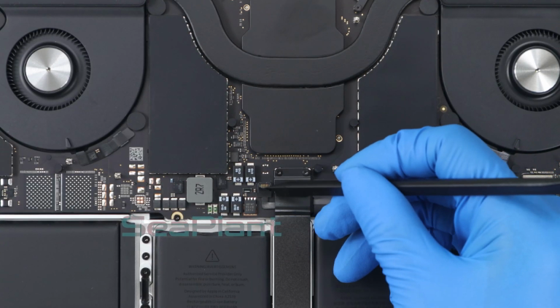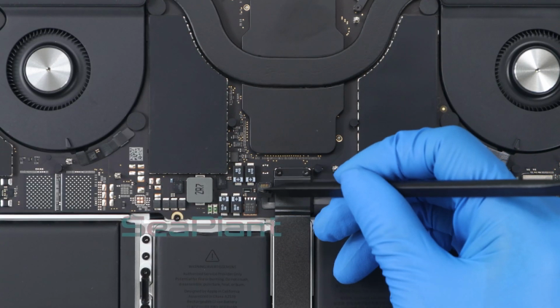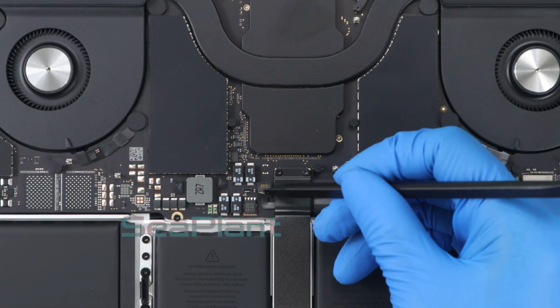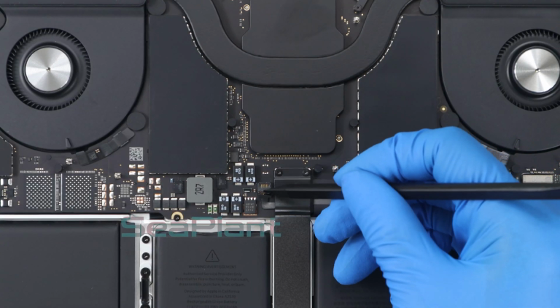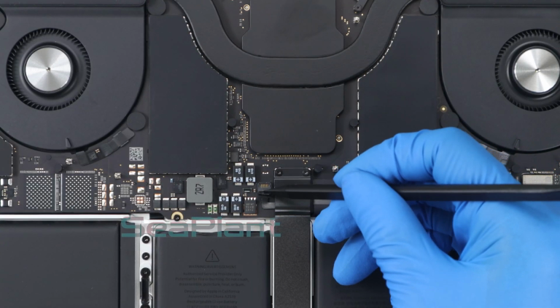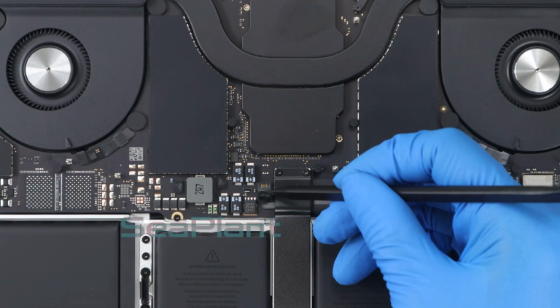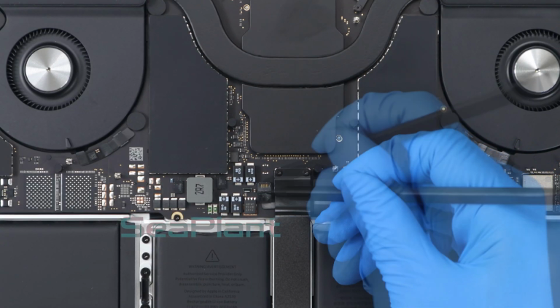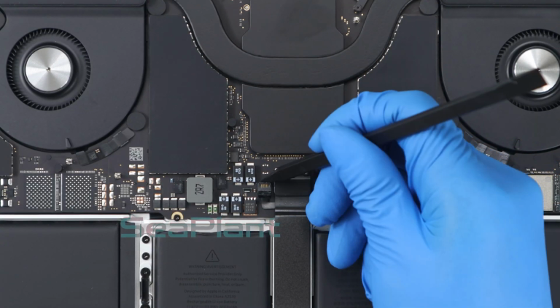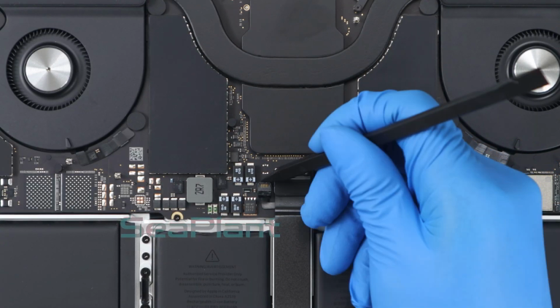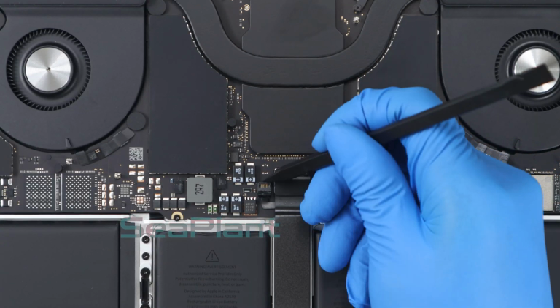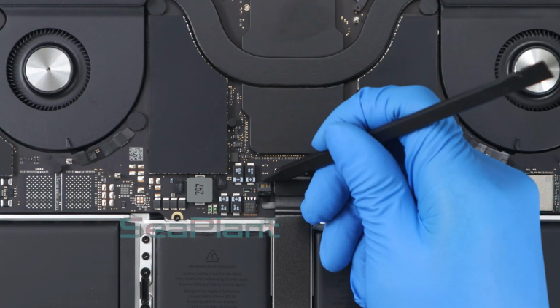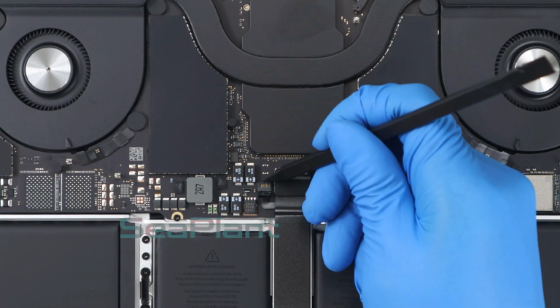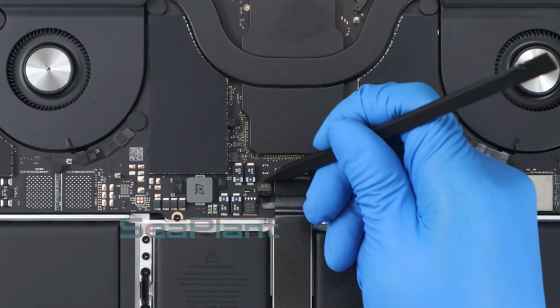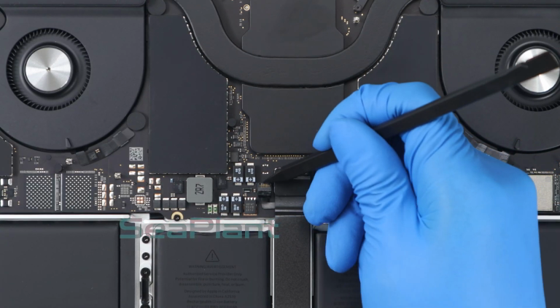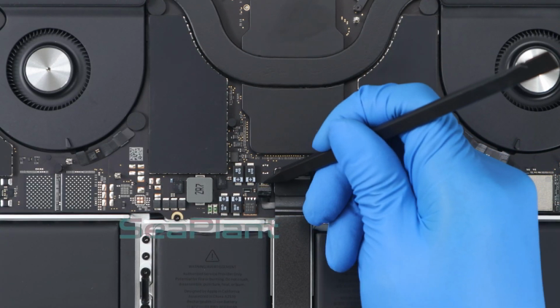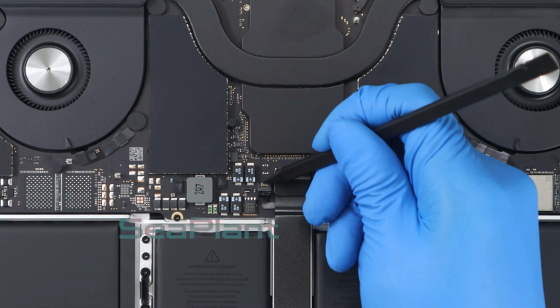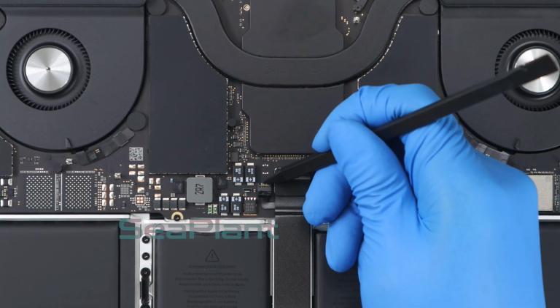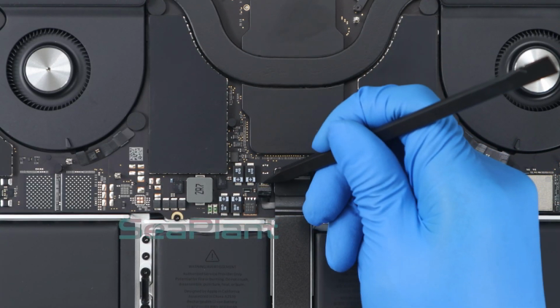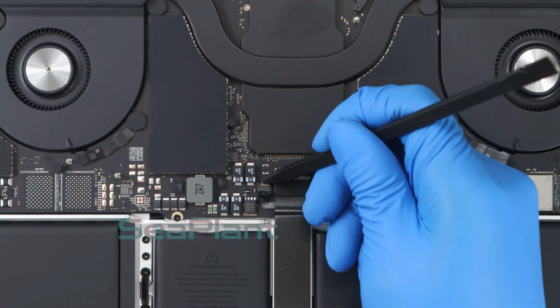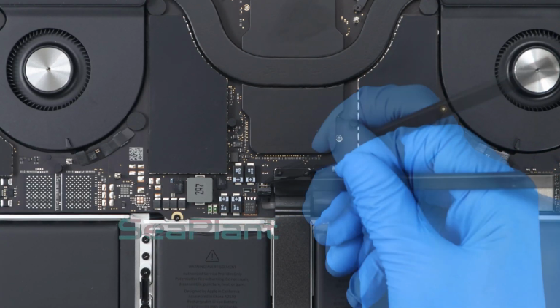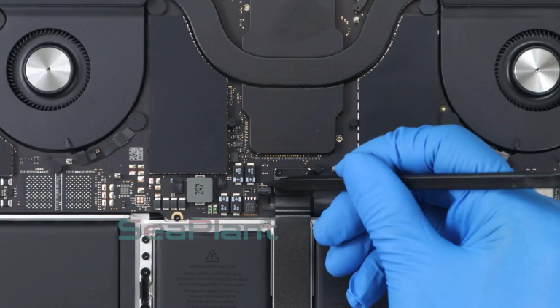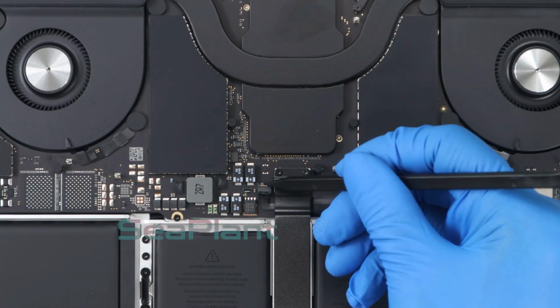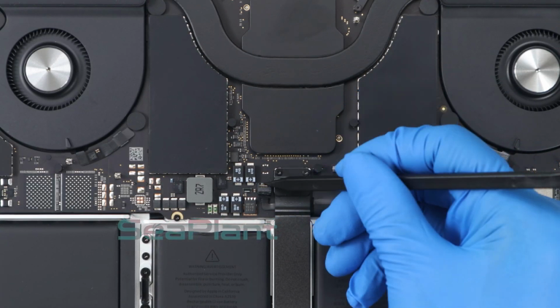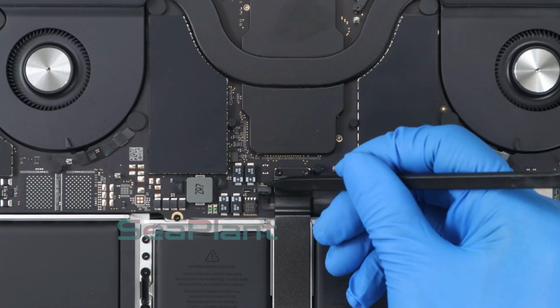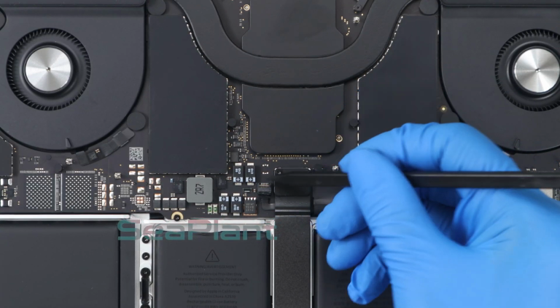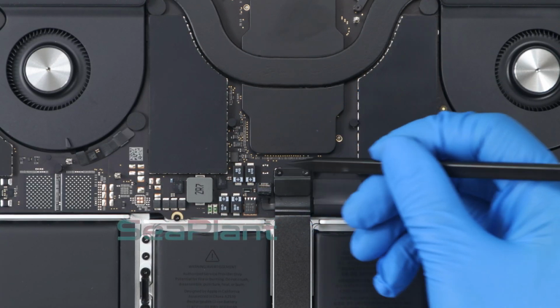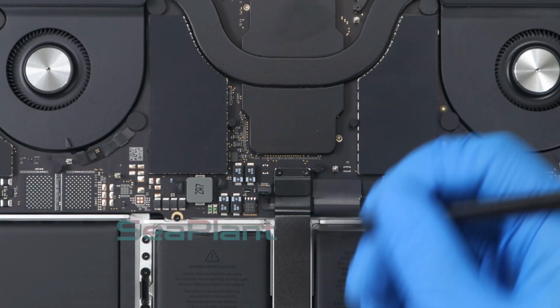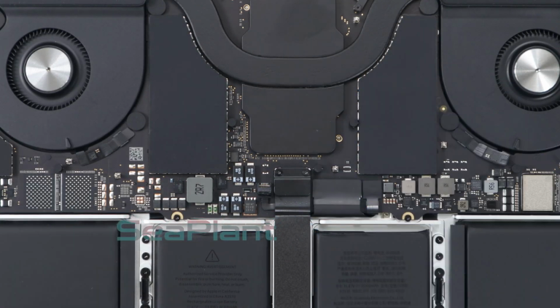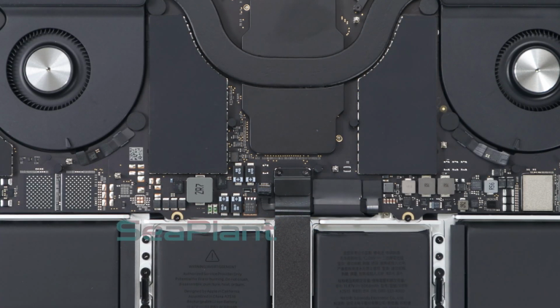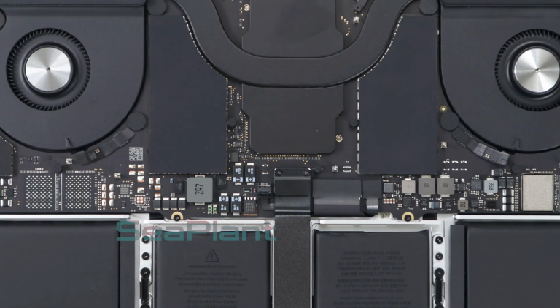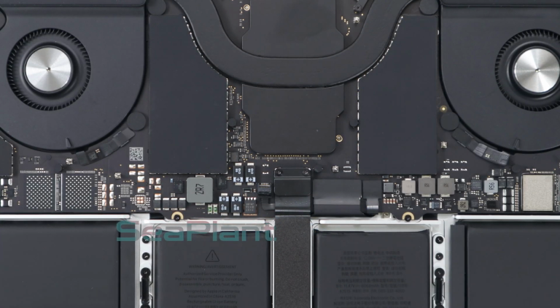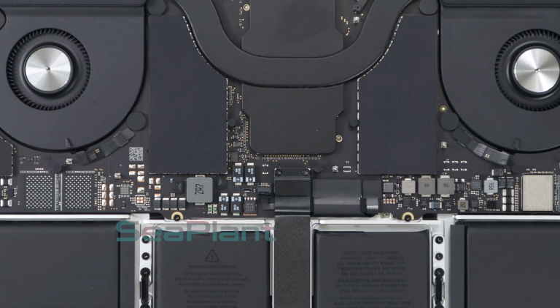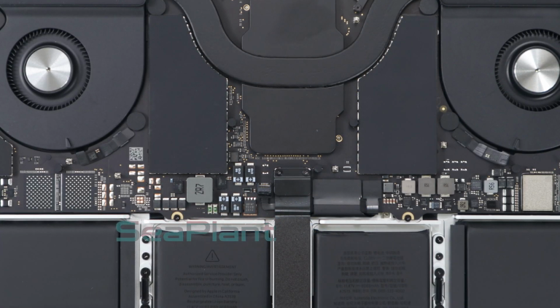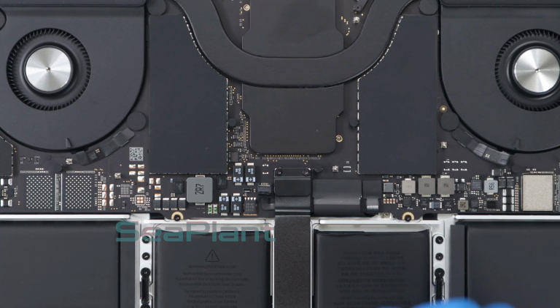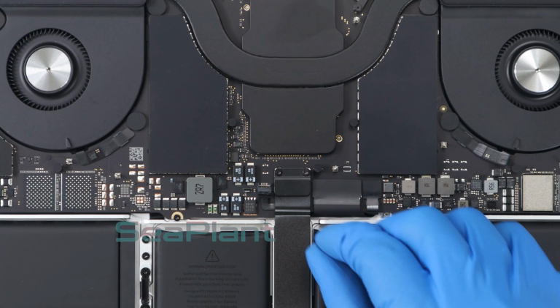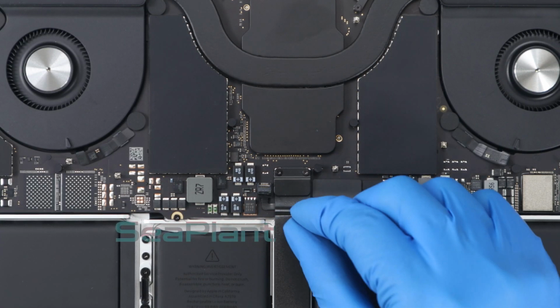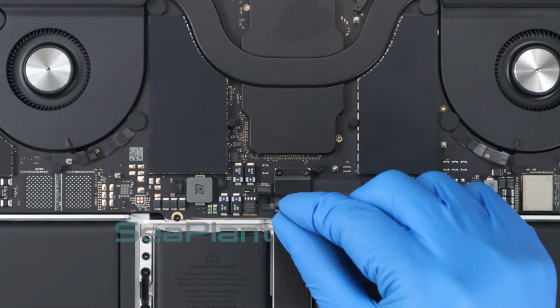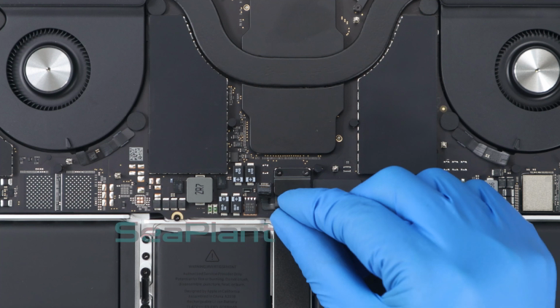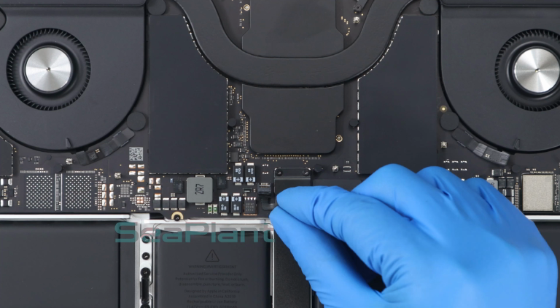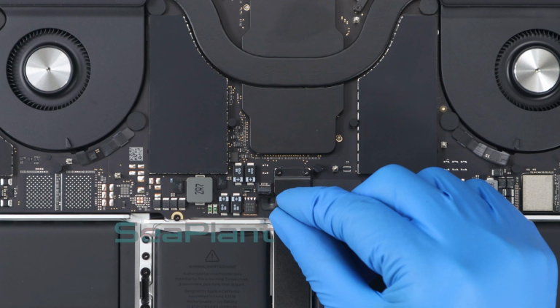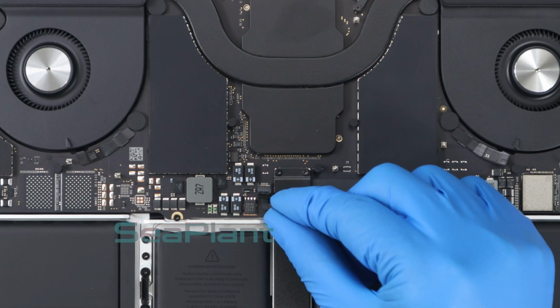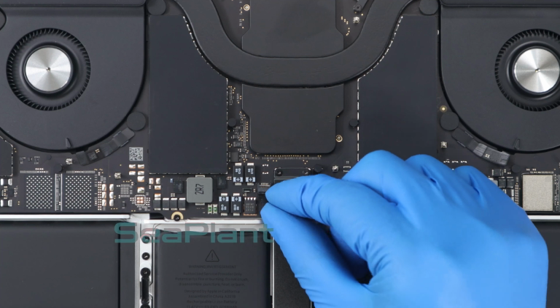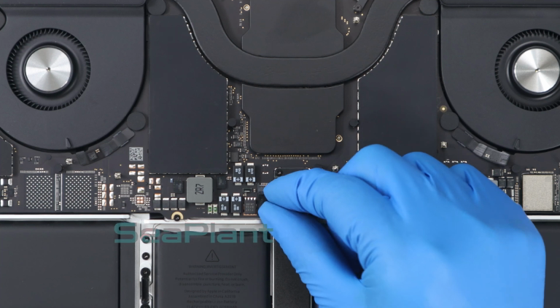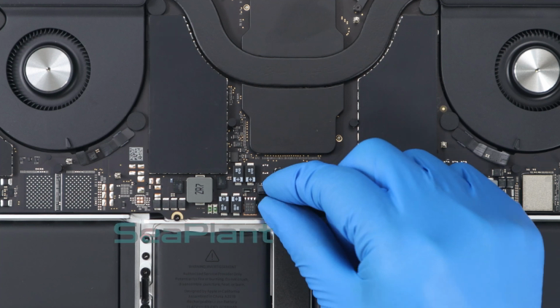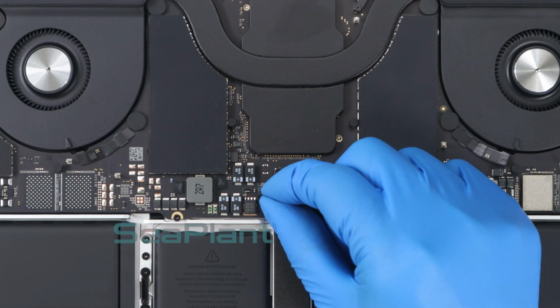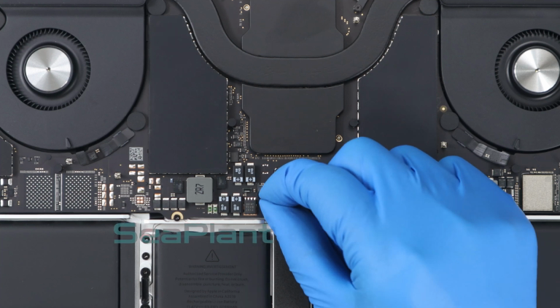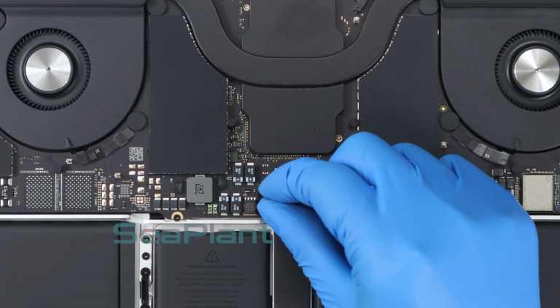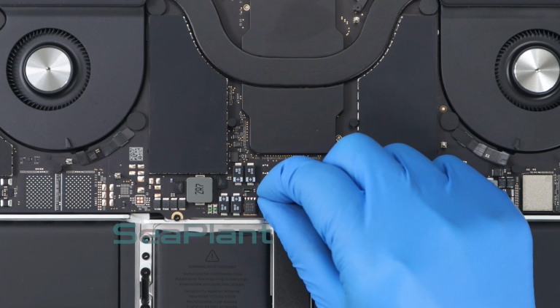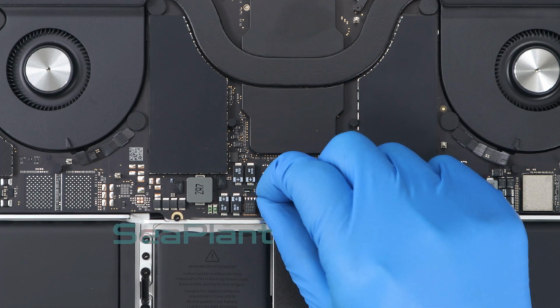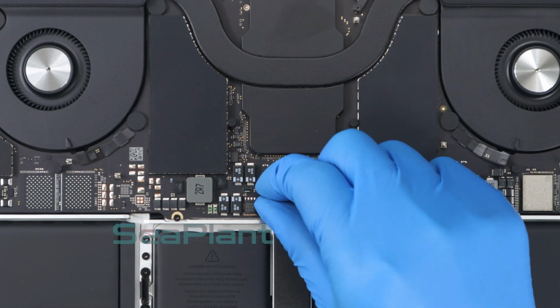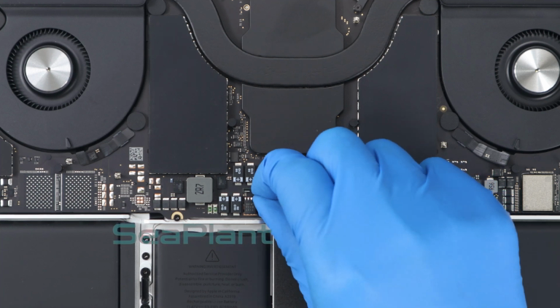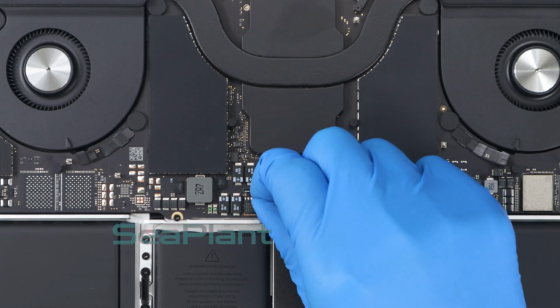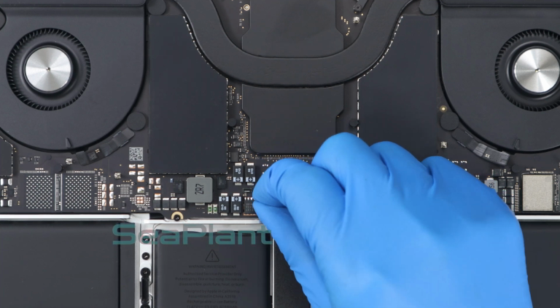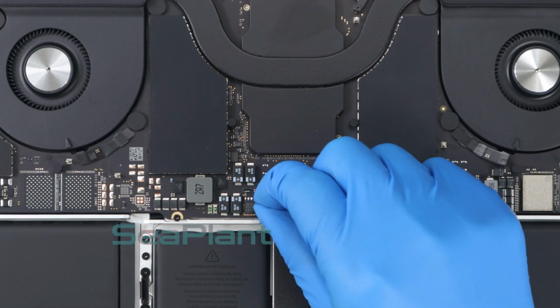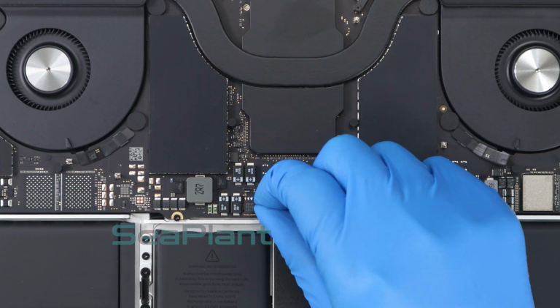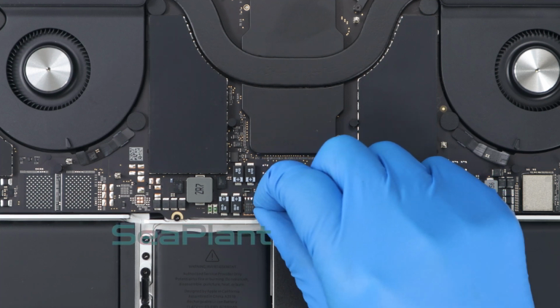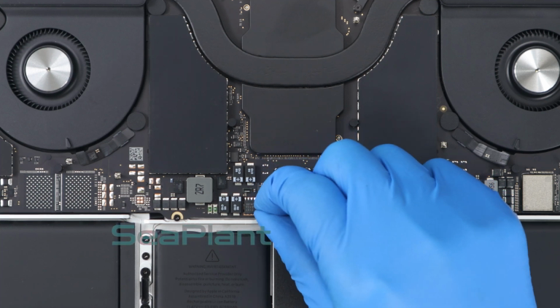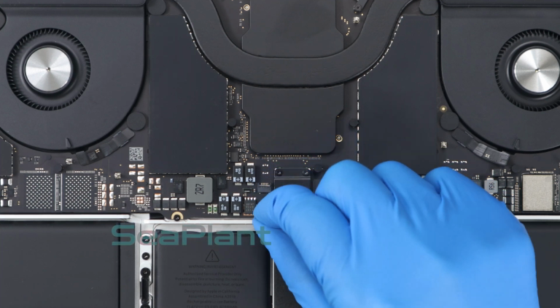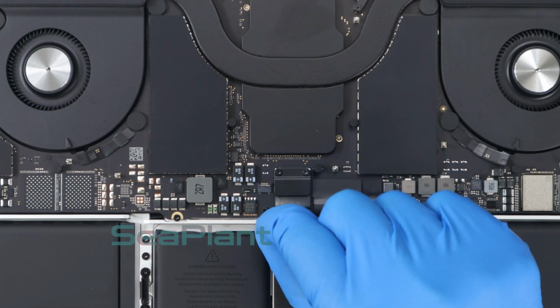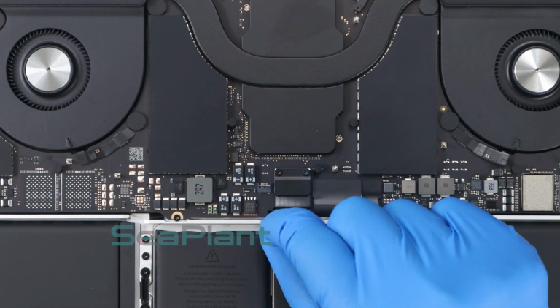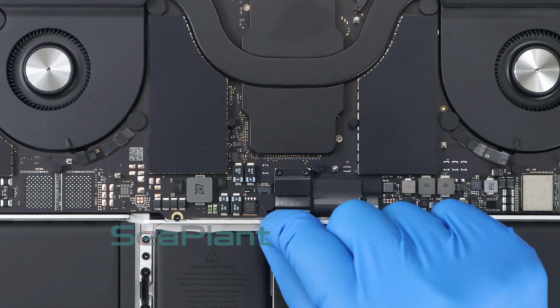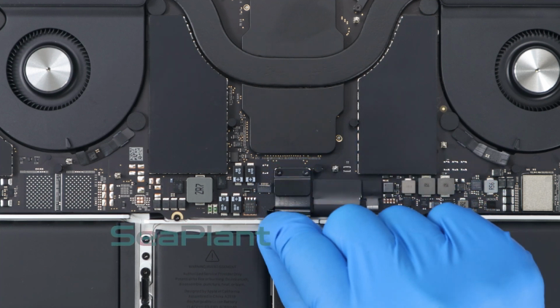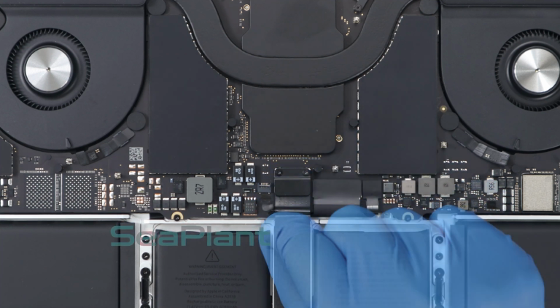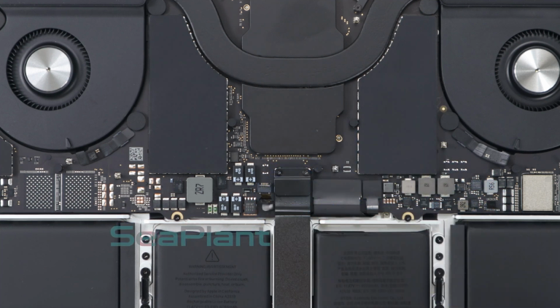Make sure the small black locking tab is open. Disconnect the battery board data cable by sliding it out from its socket on the logic board.